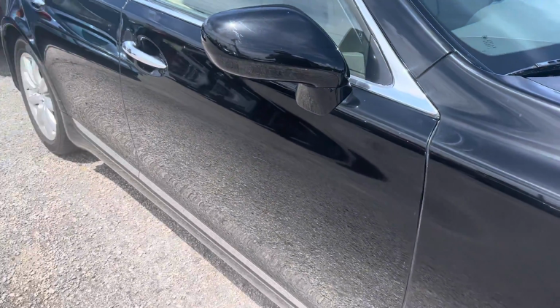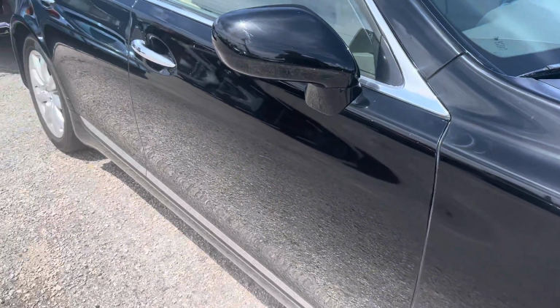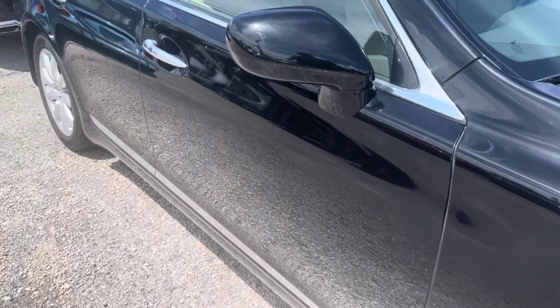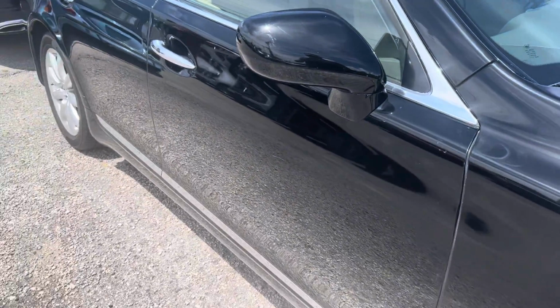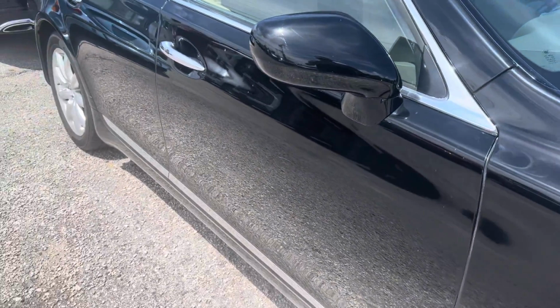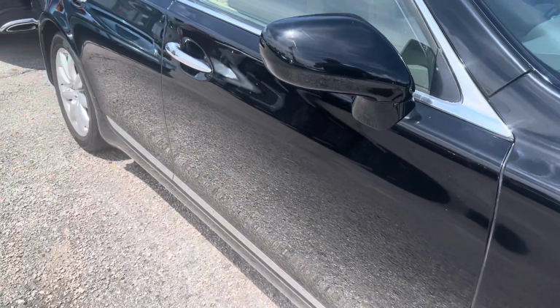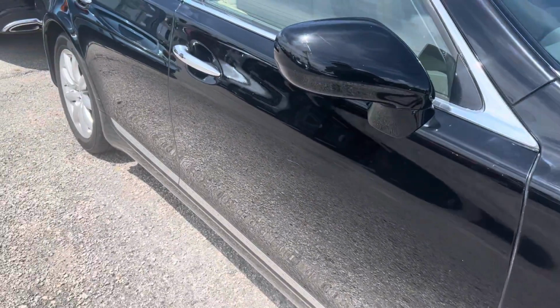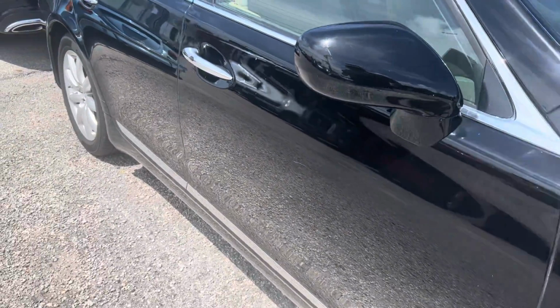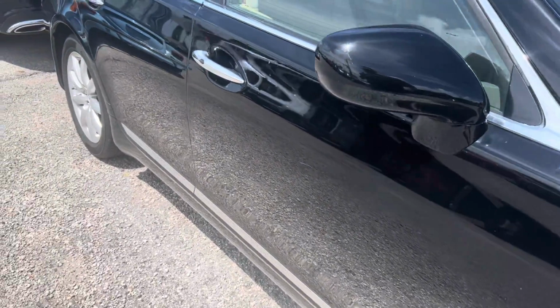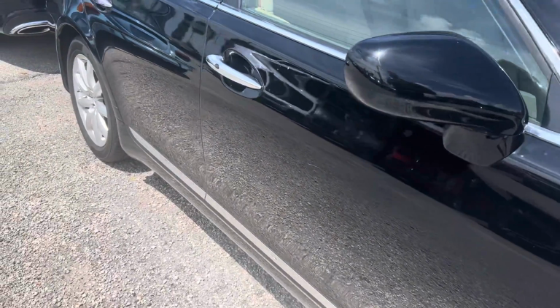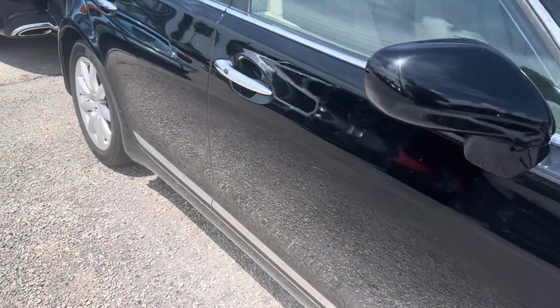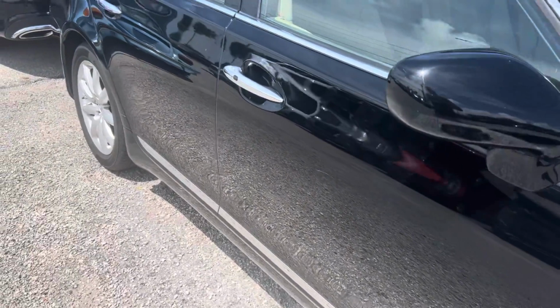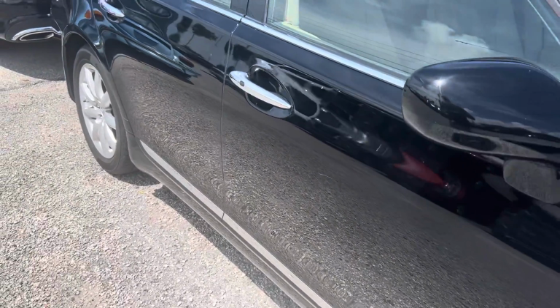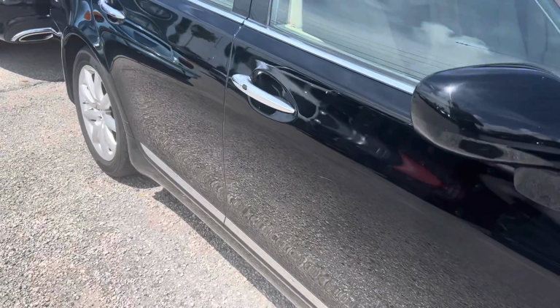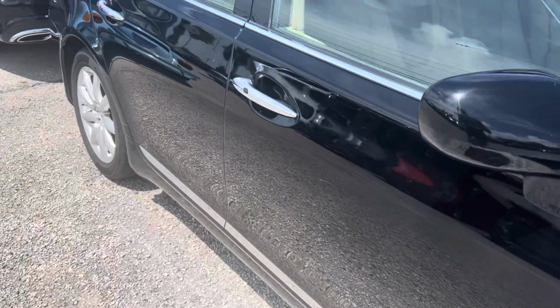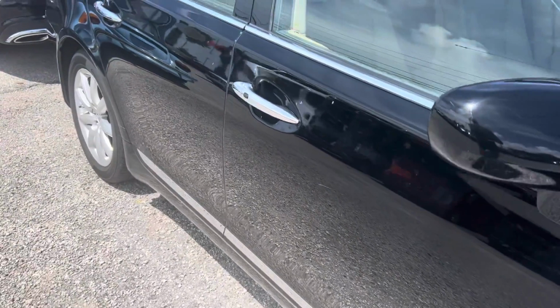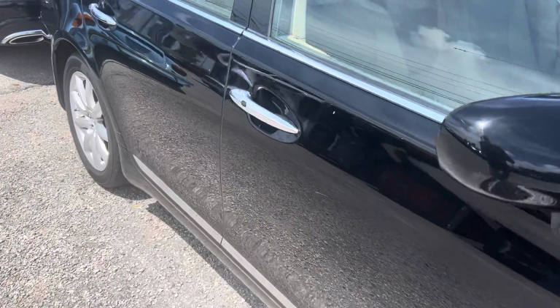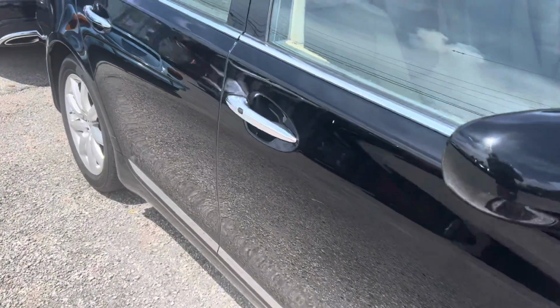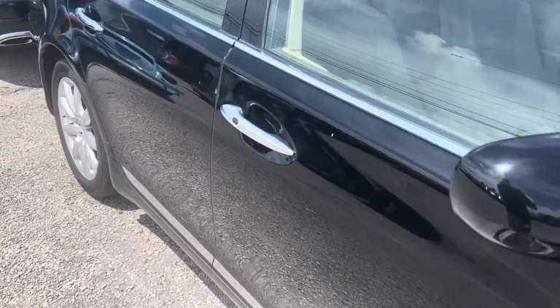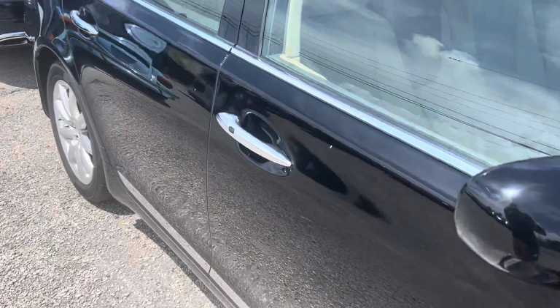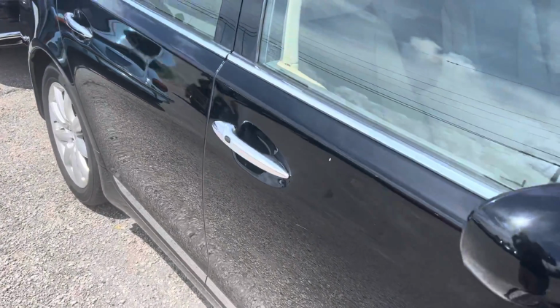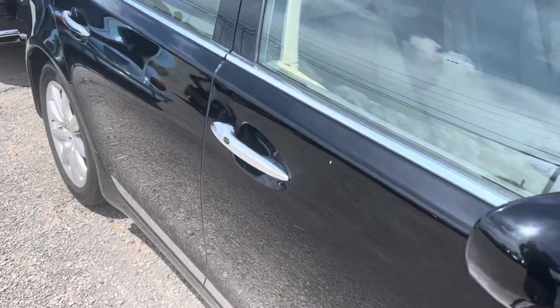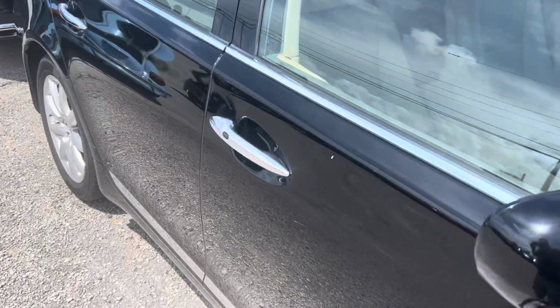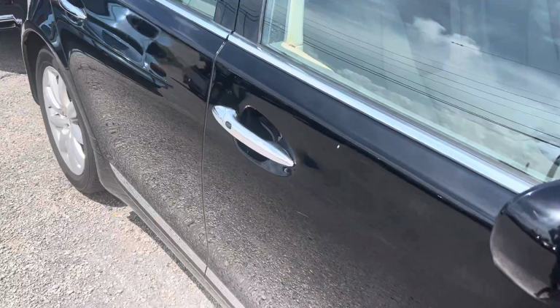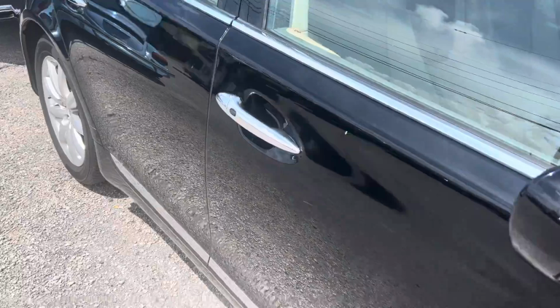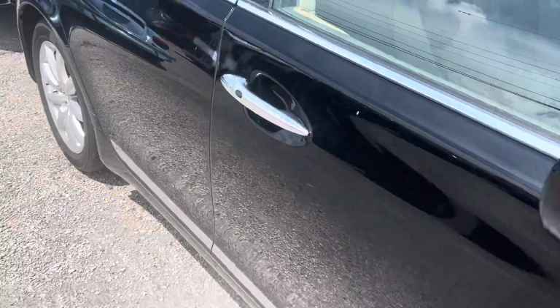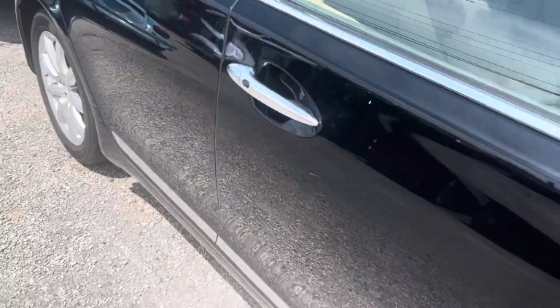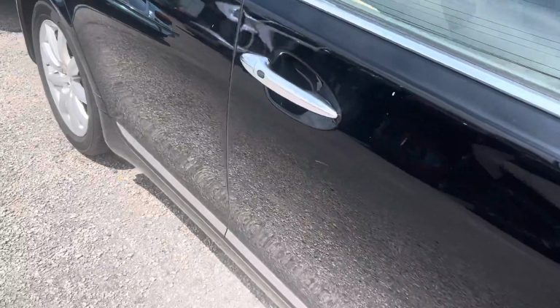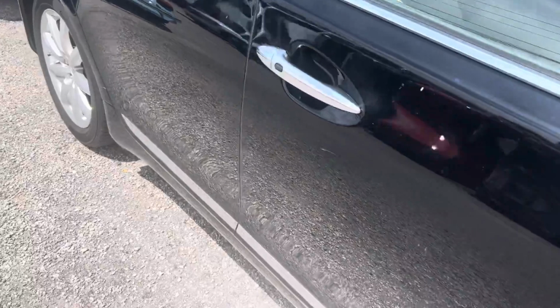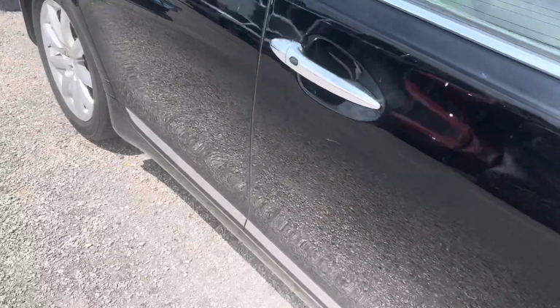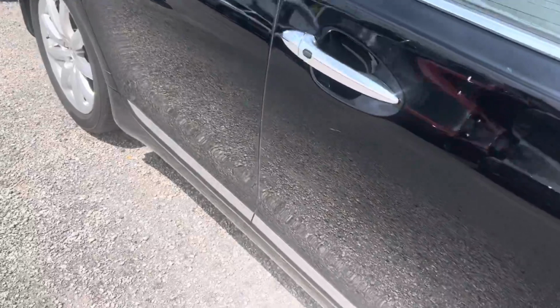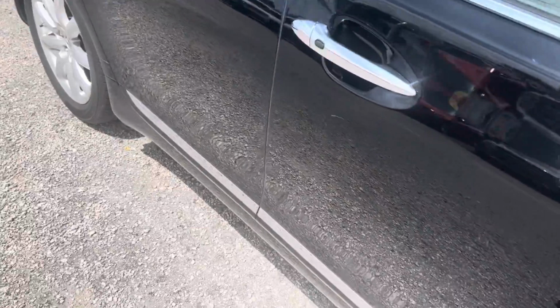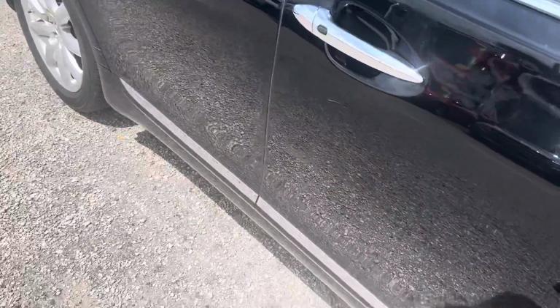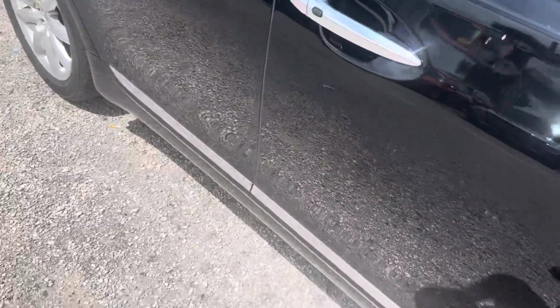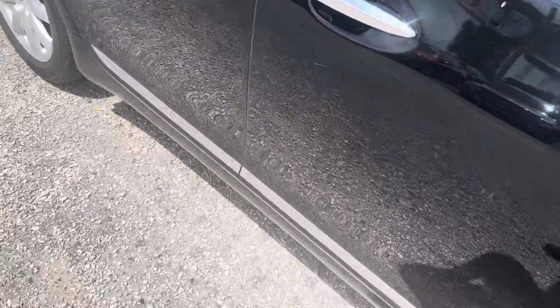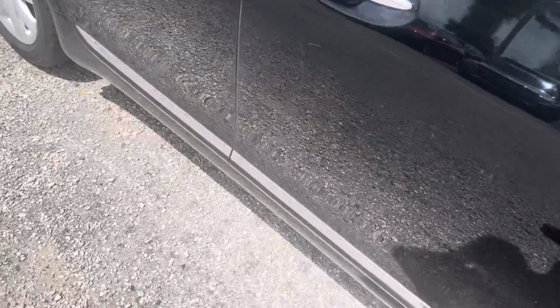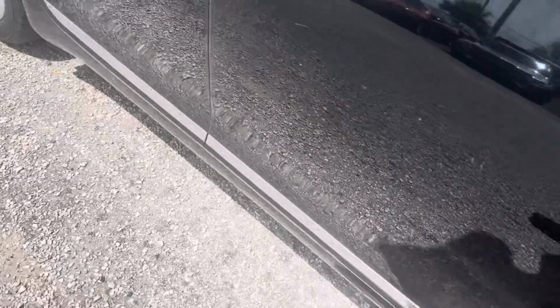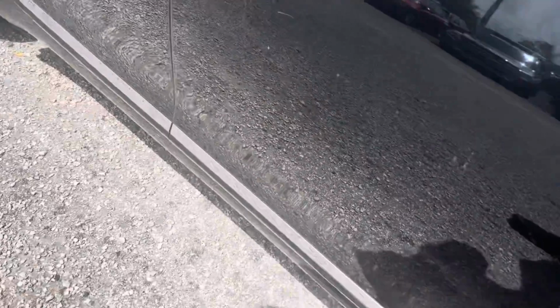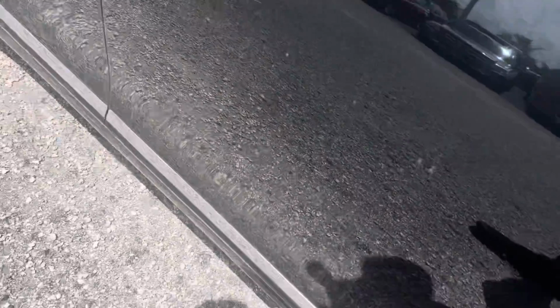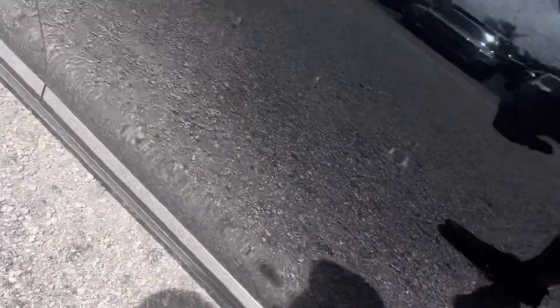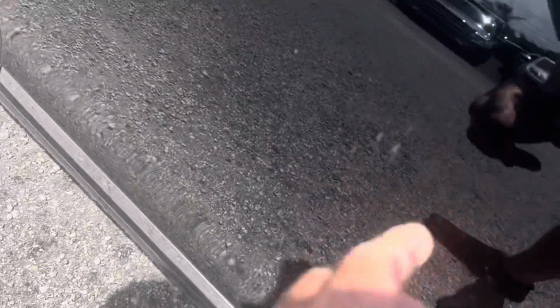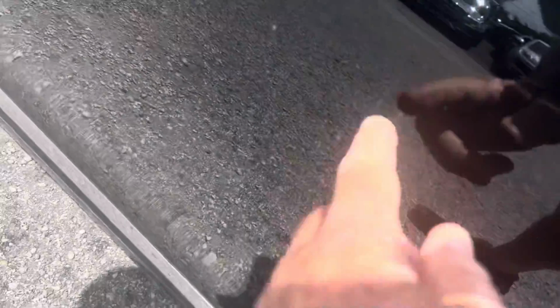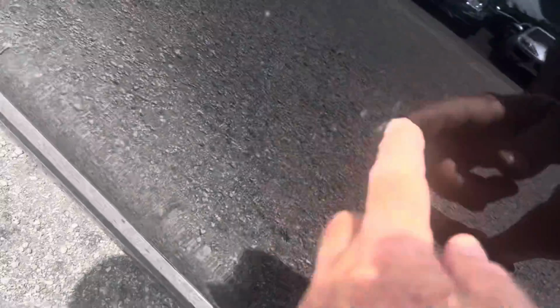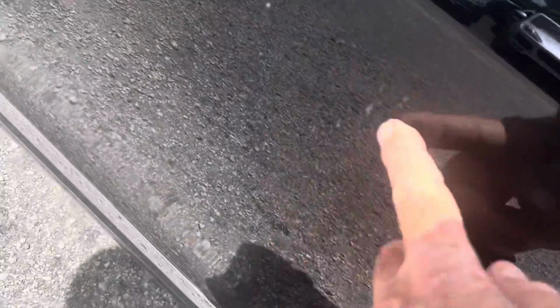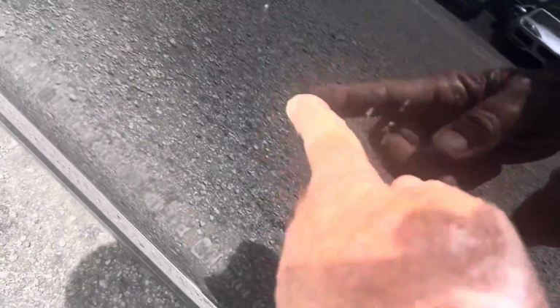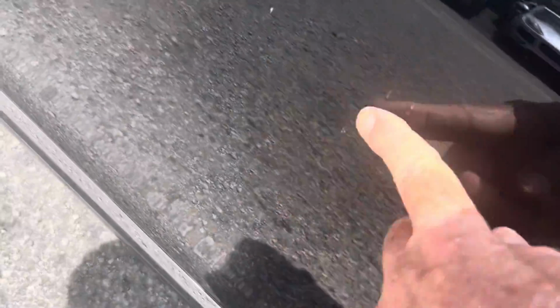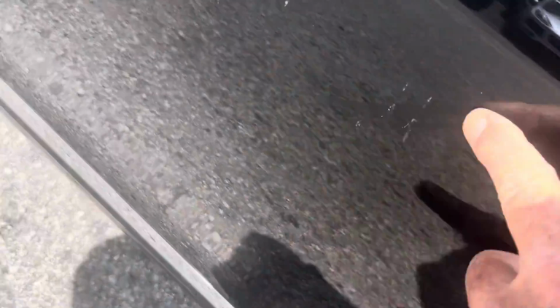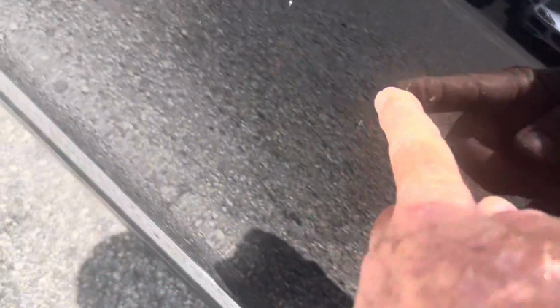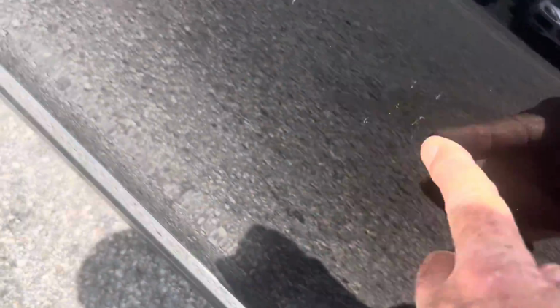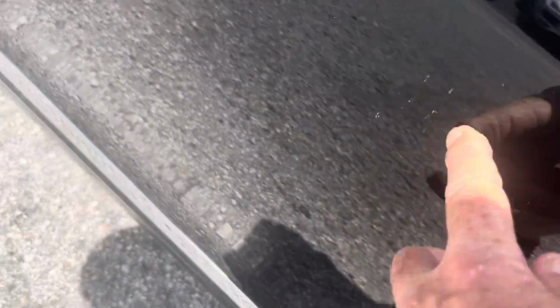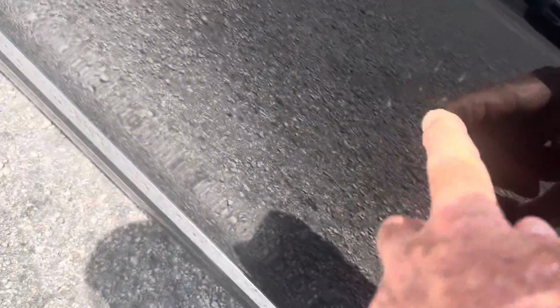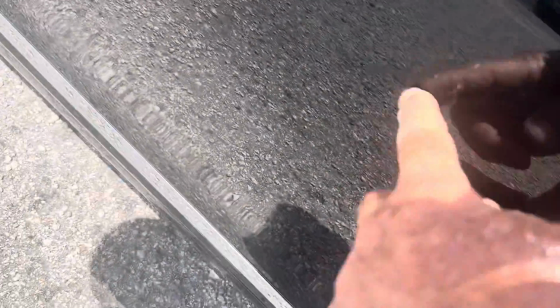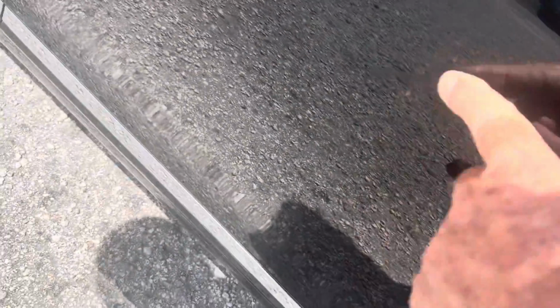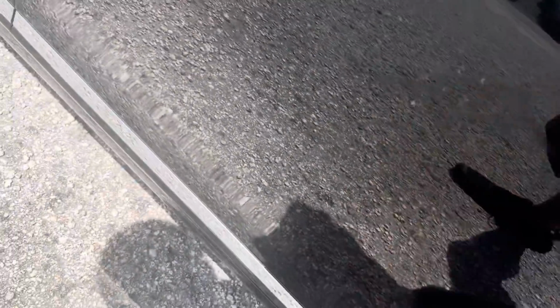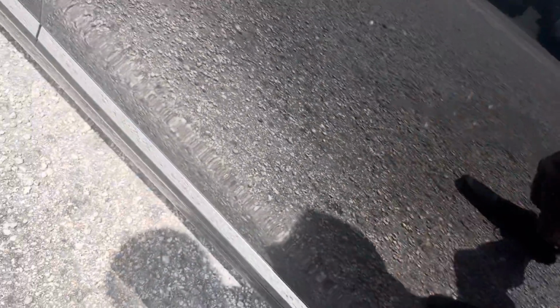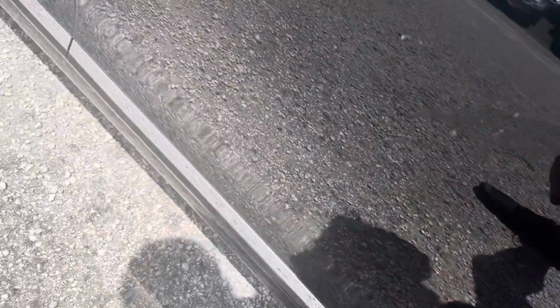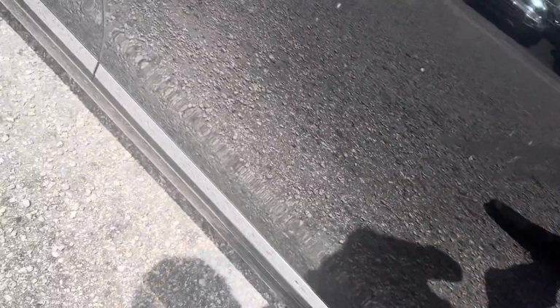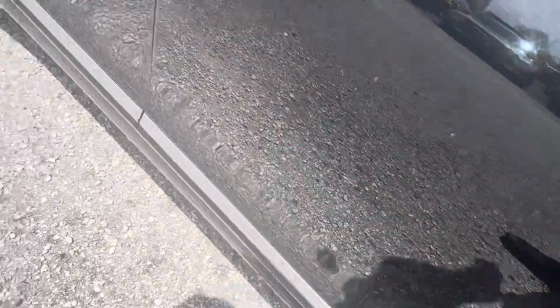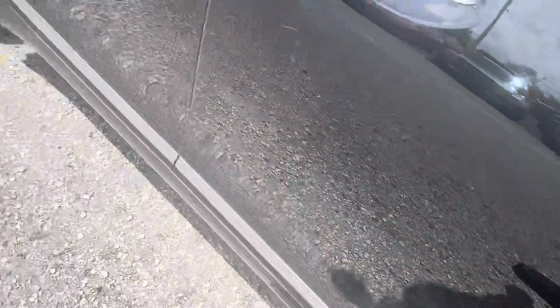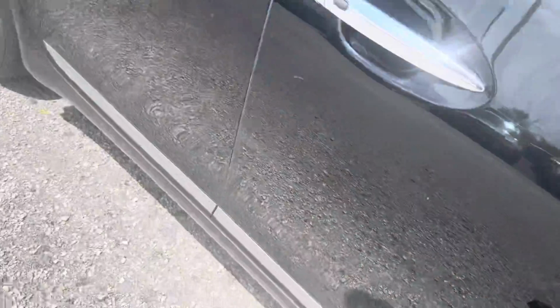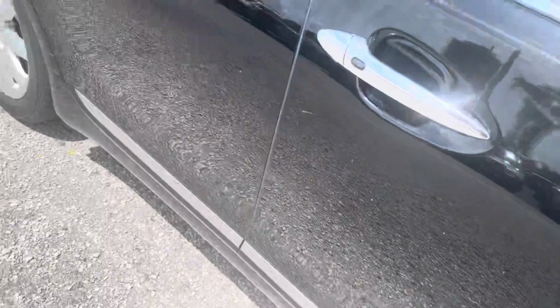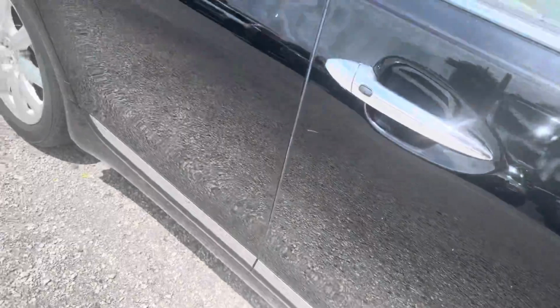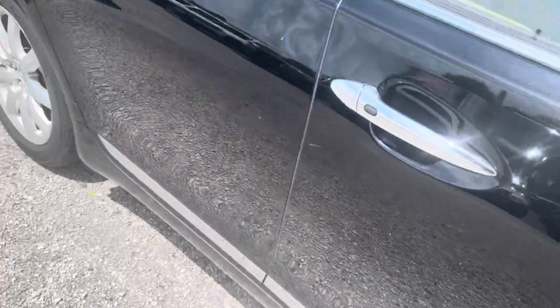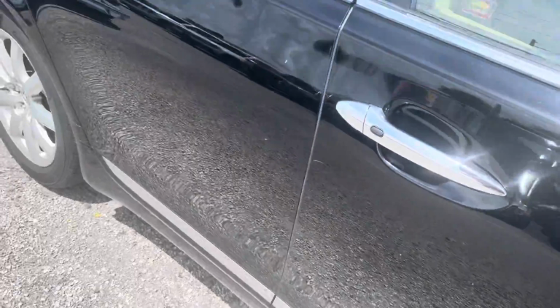Looking down the side here, there's a little mark there. It needs to be buffed out.